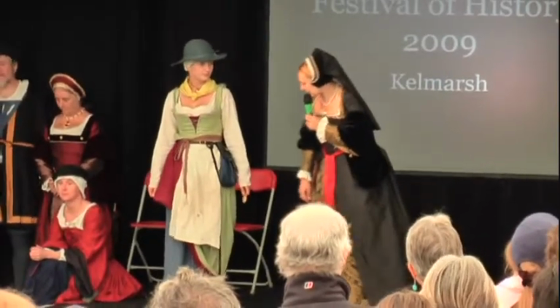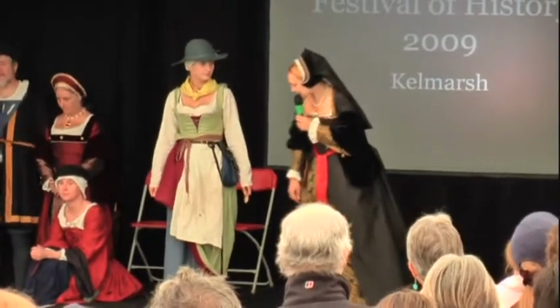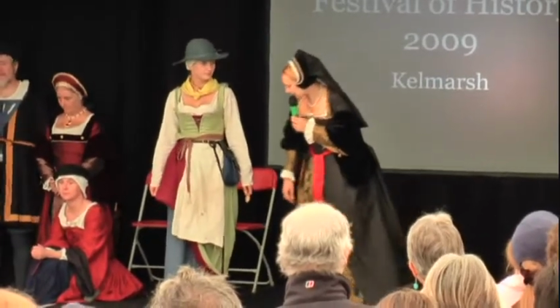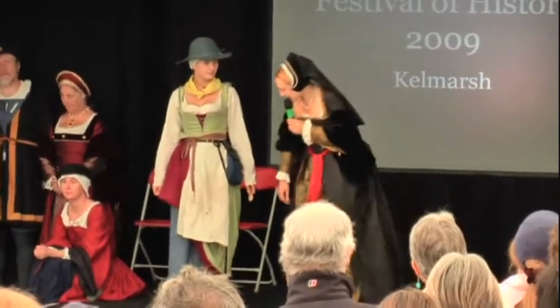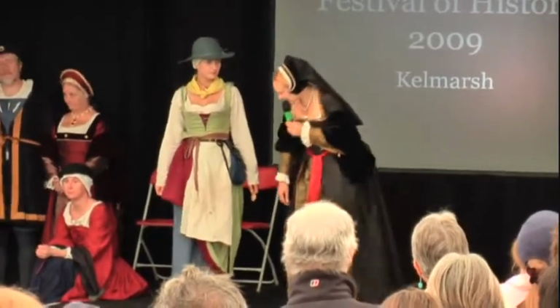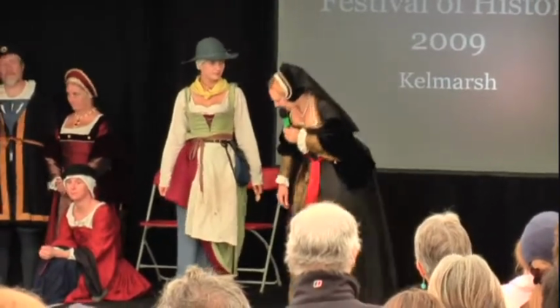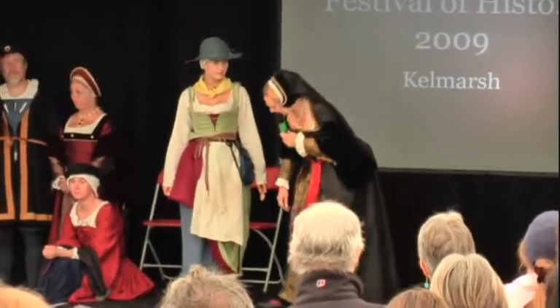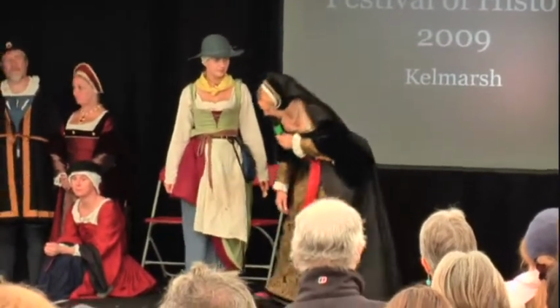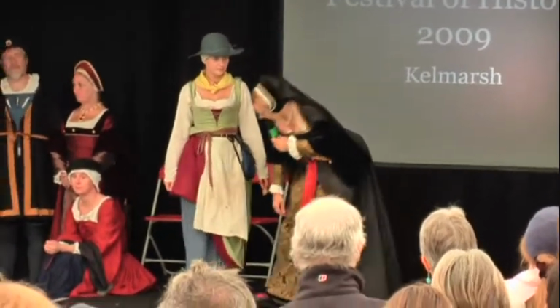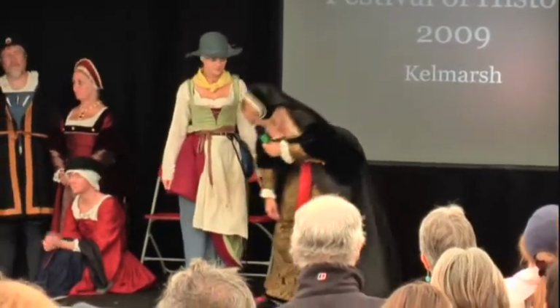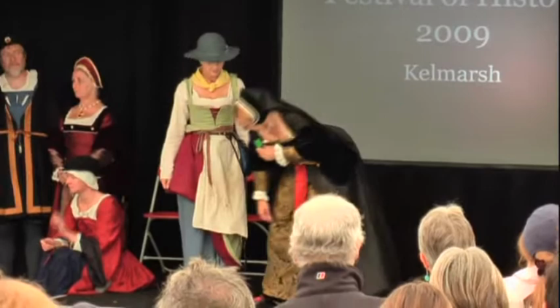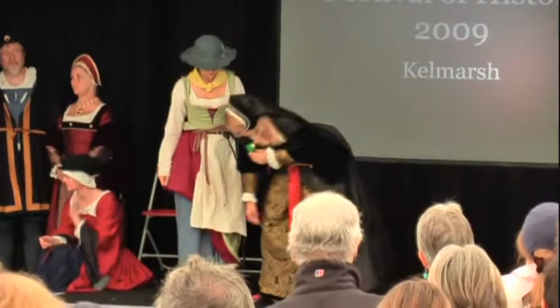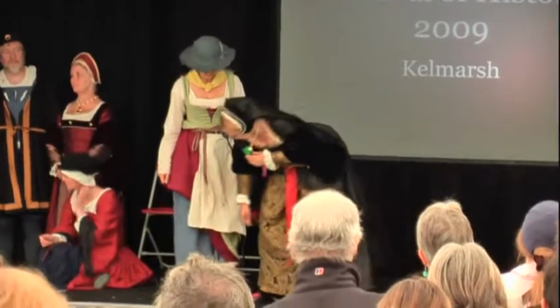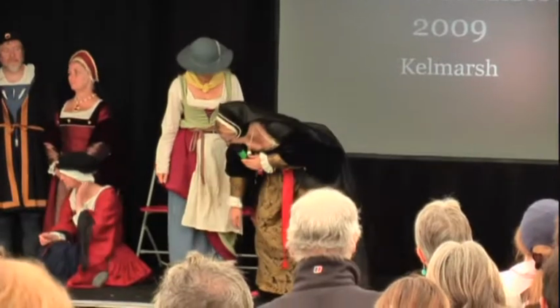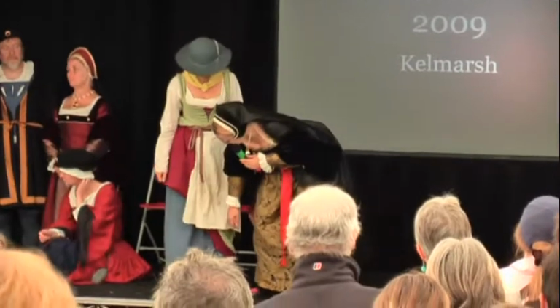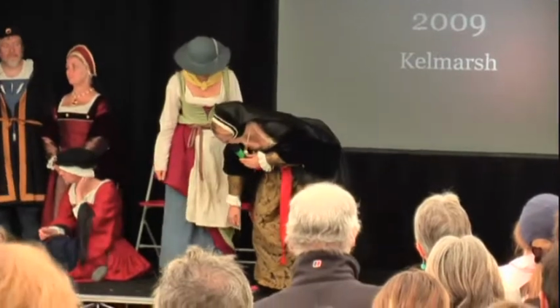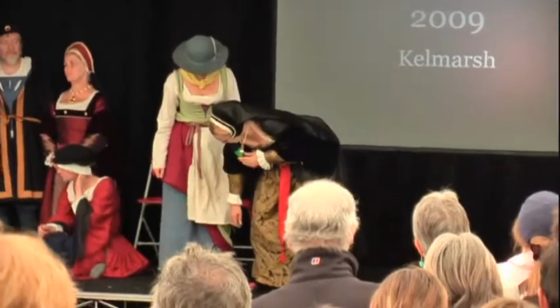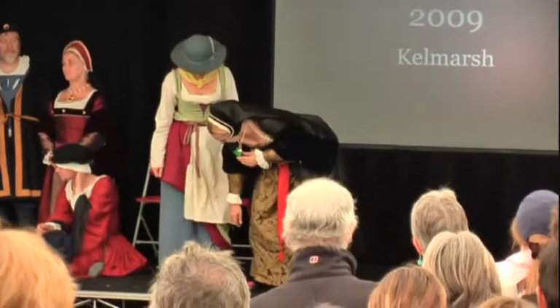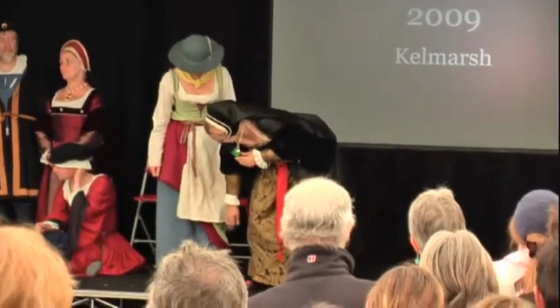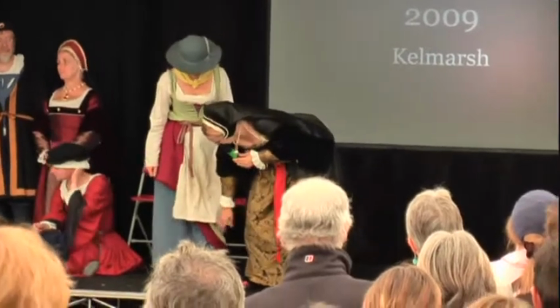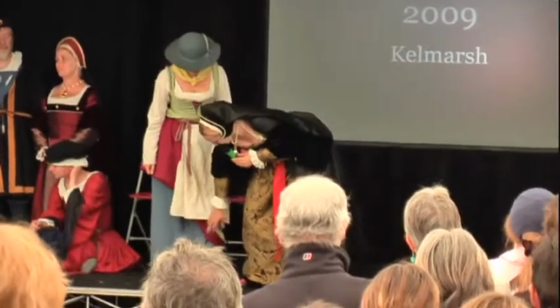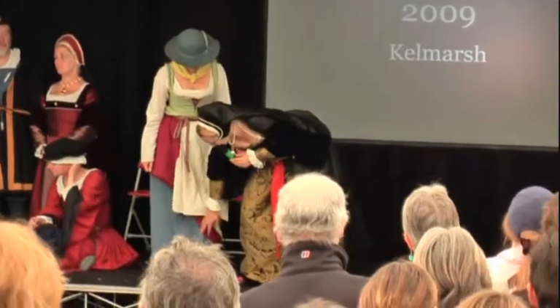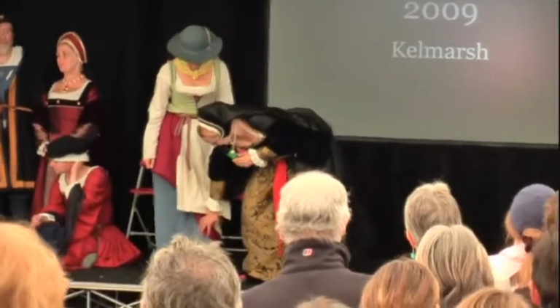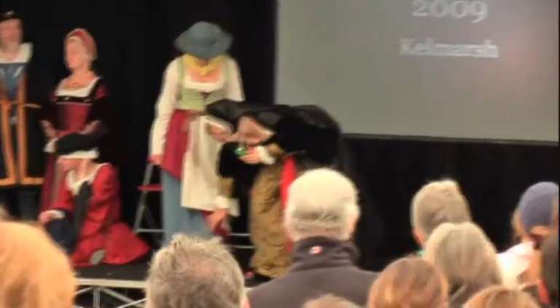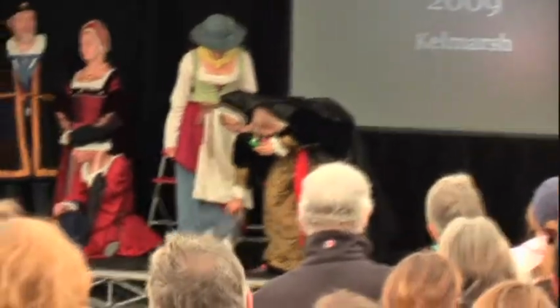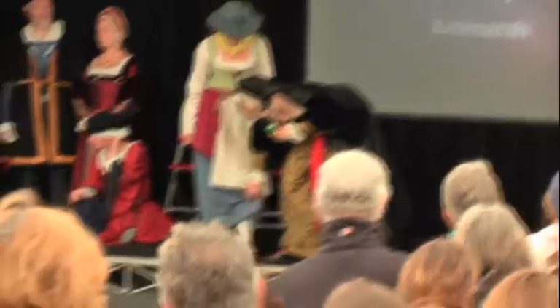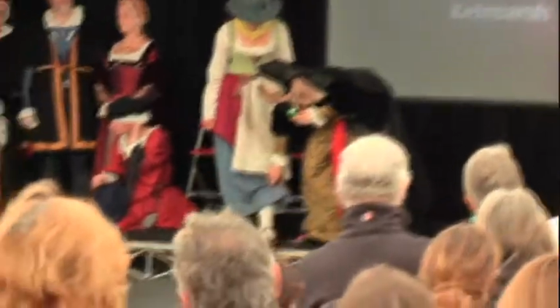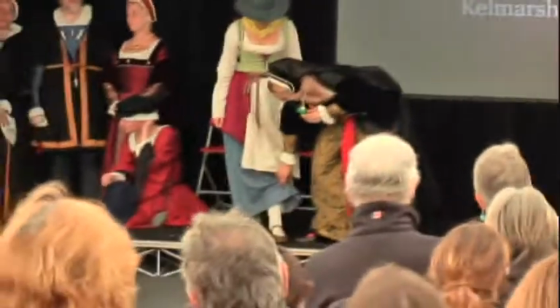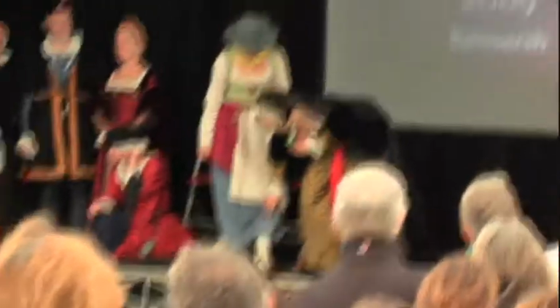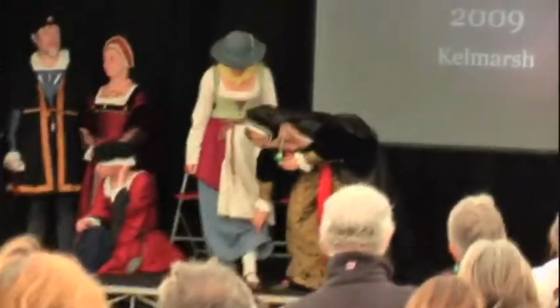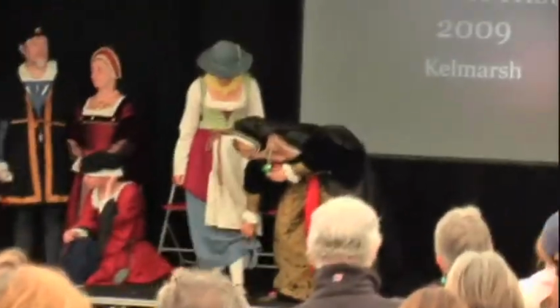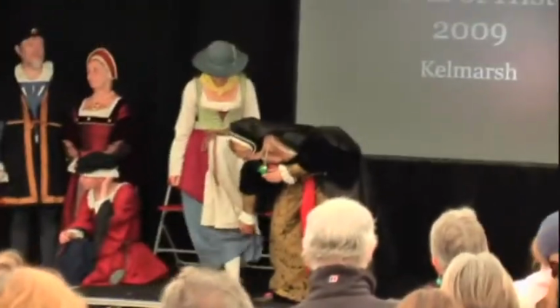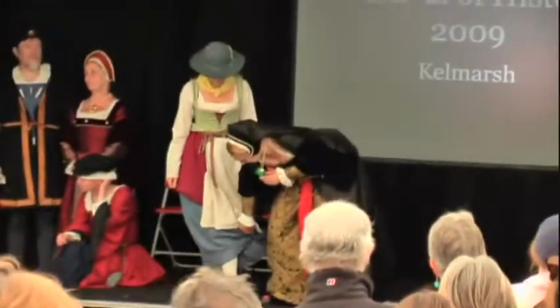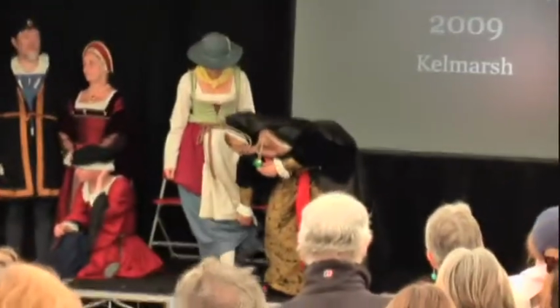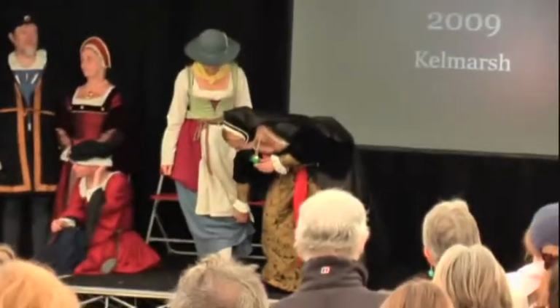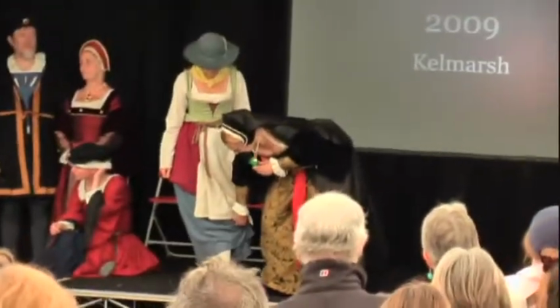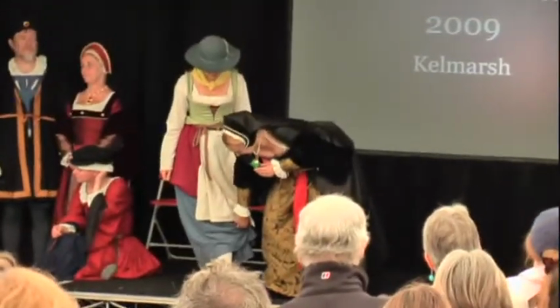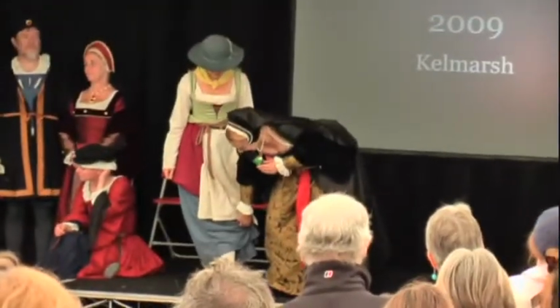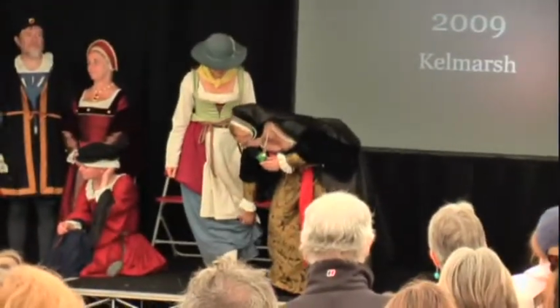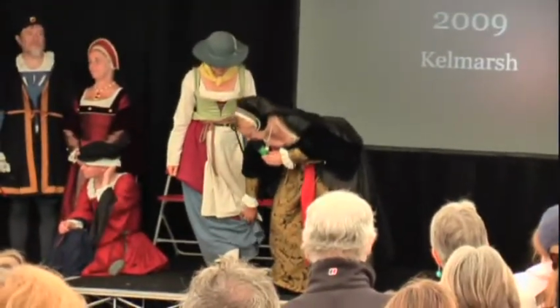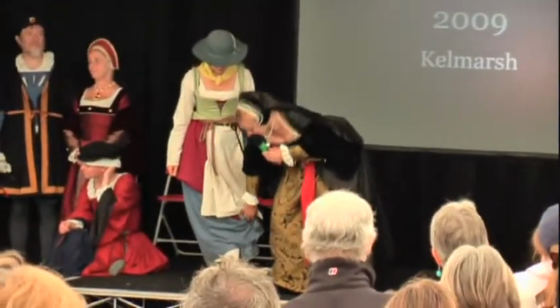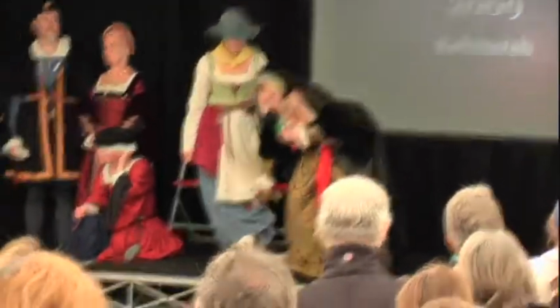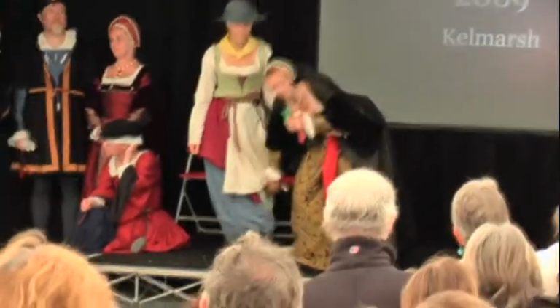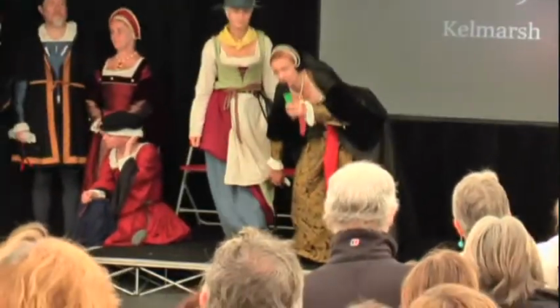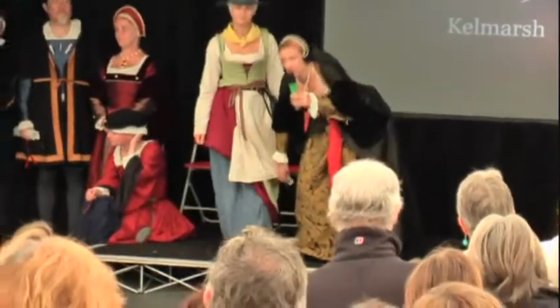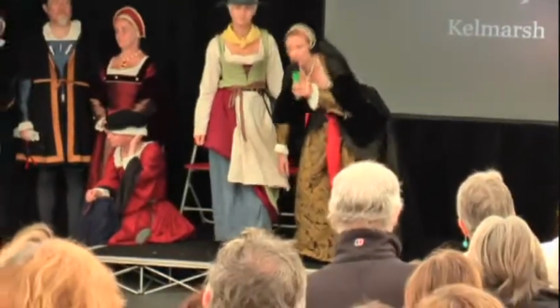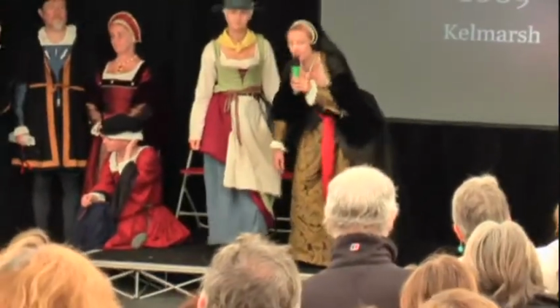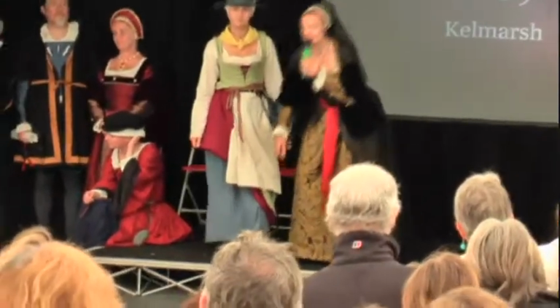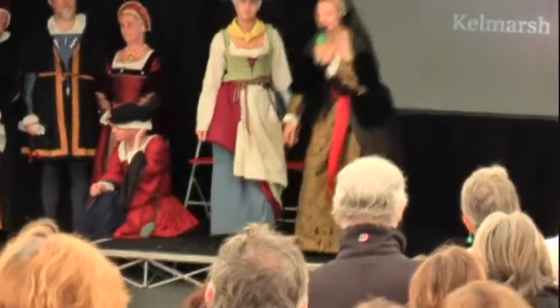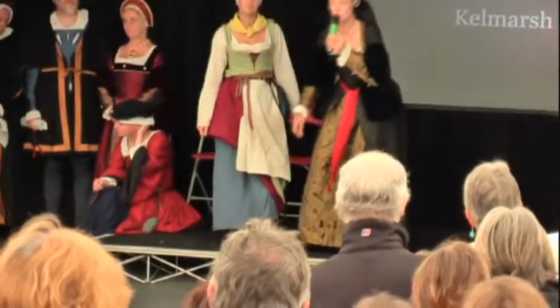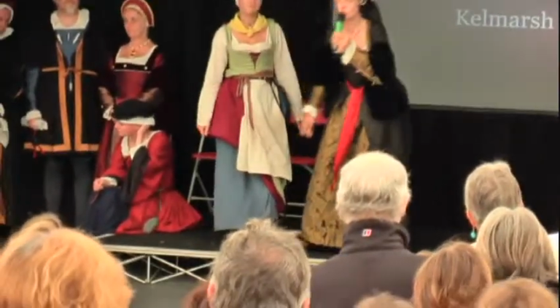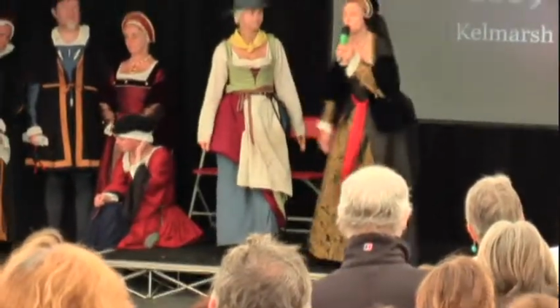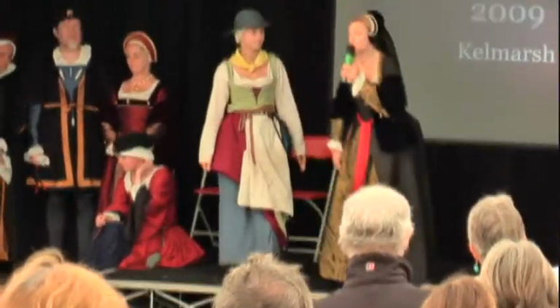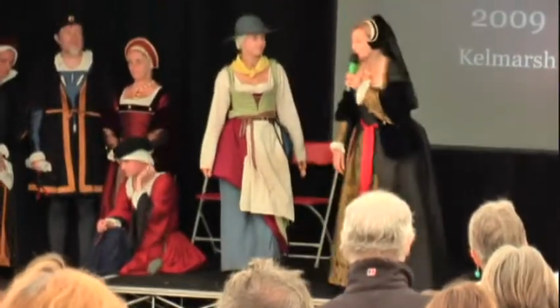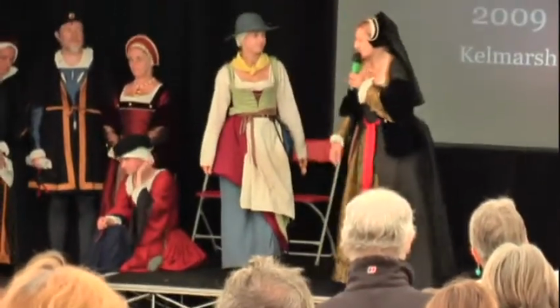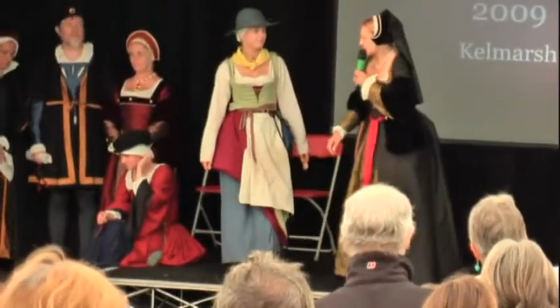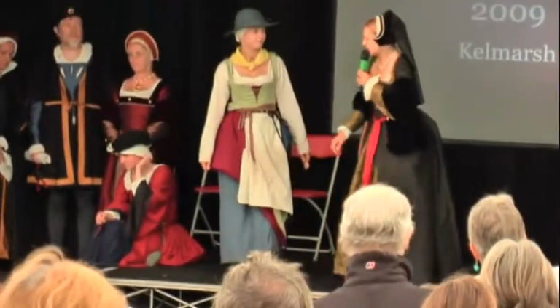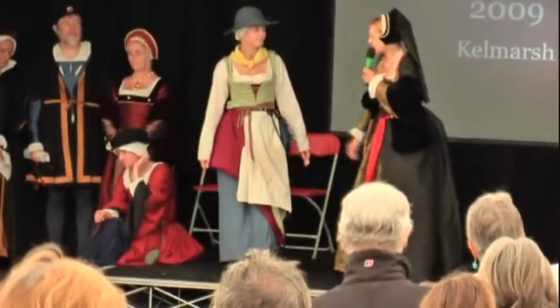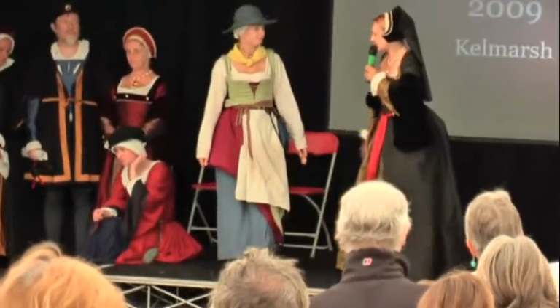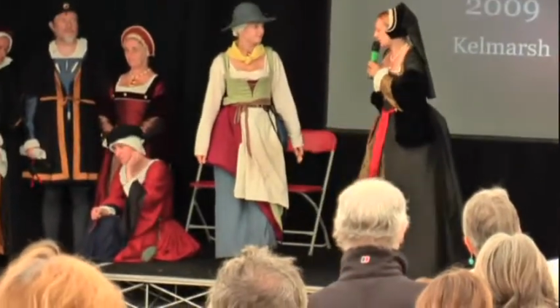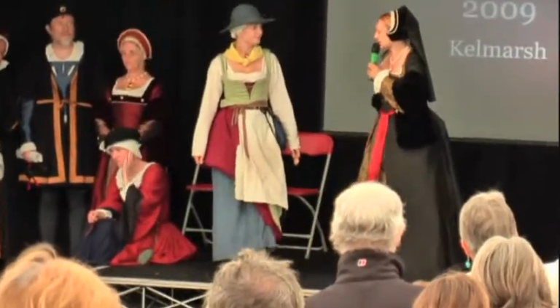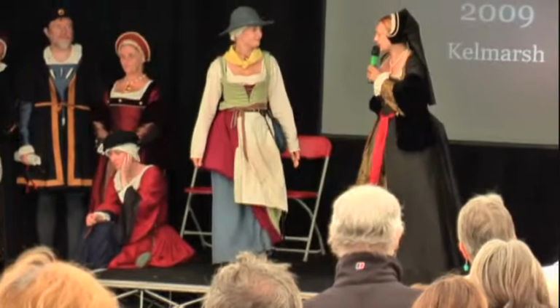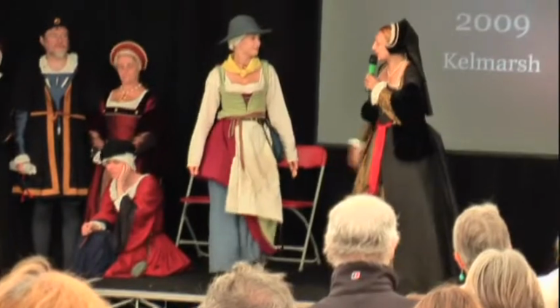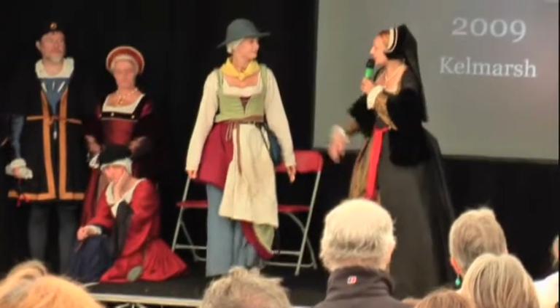And here we have a linen petticoat as well, and stockings on her legs too. Nice and decent.